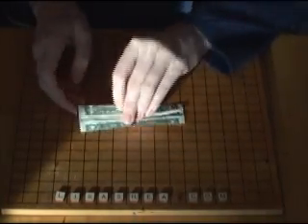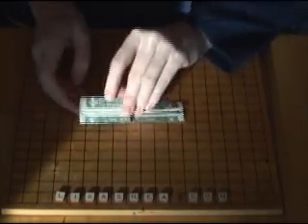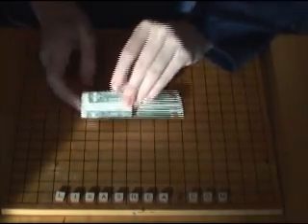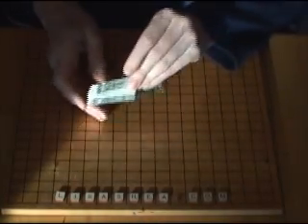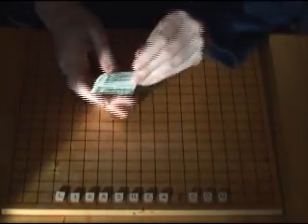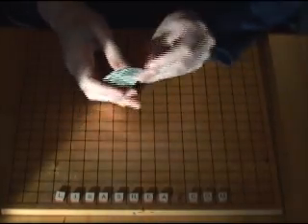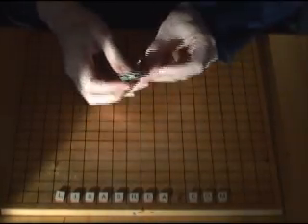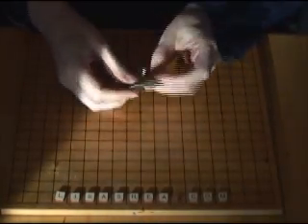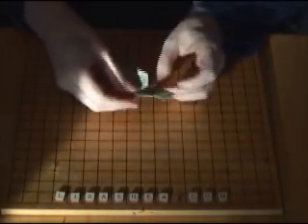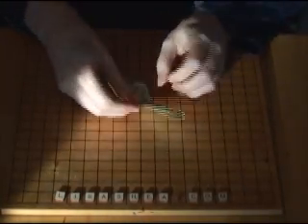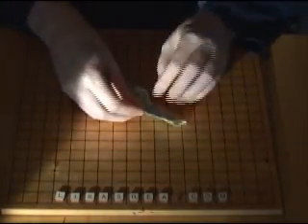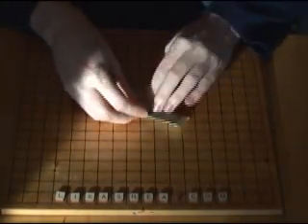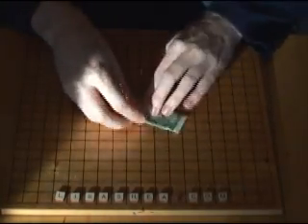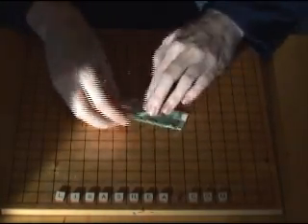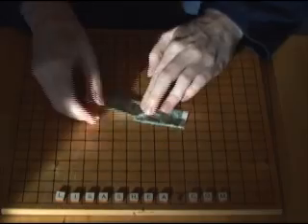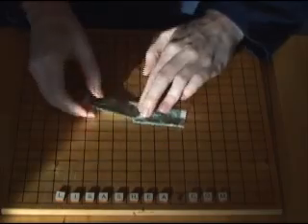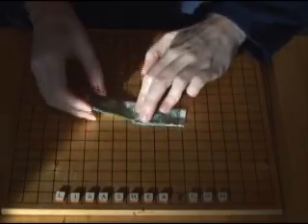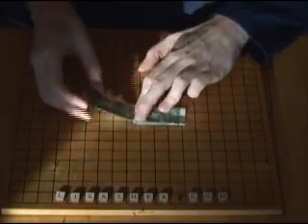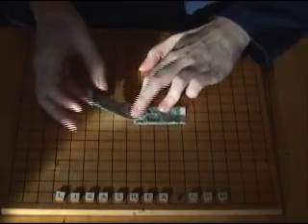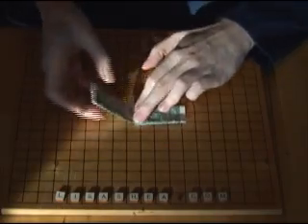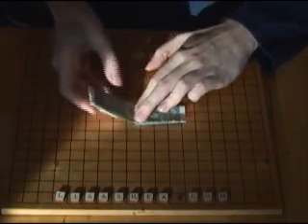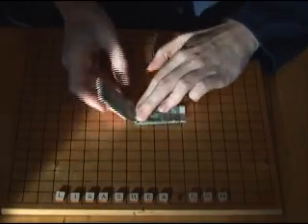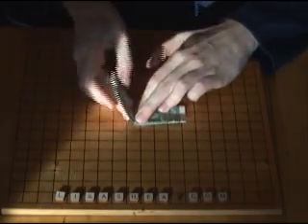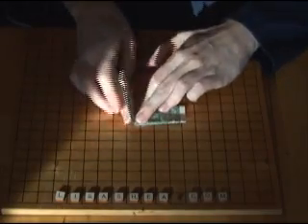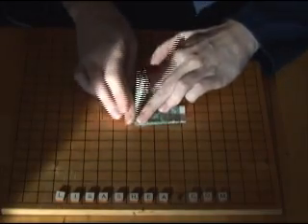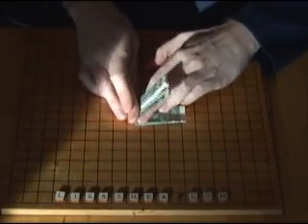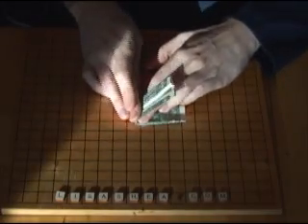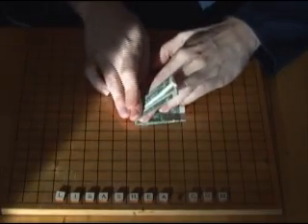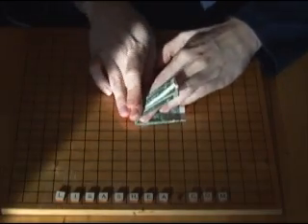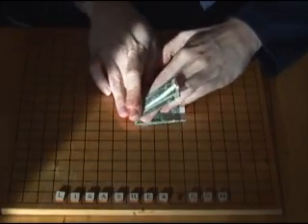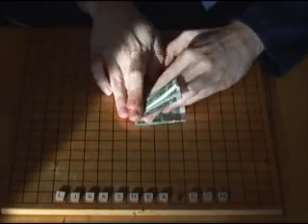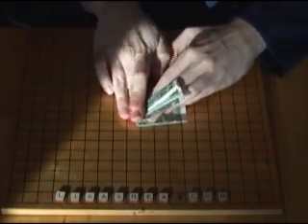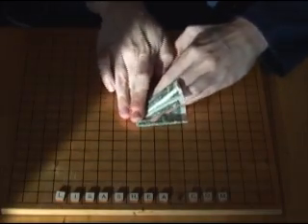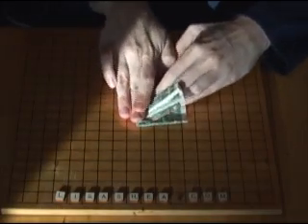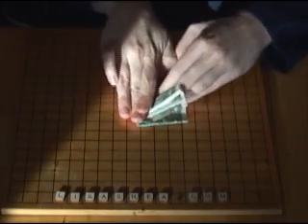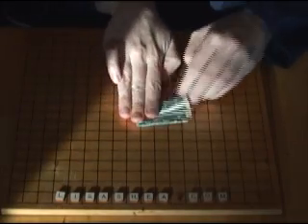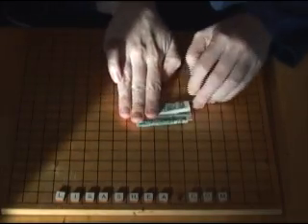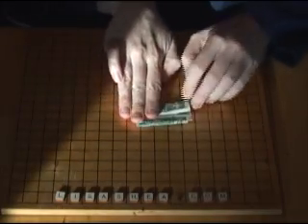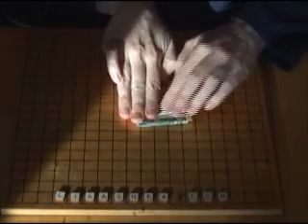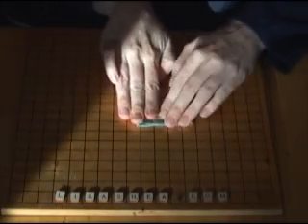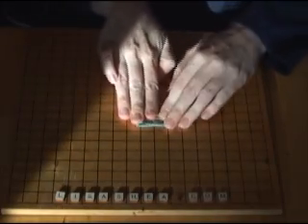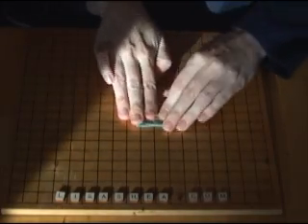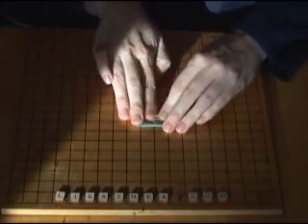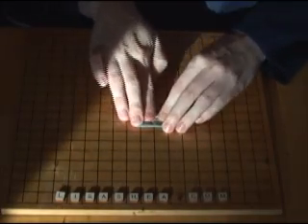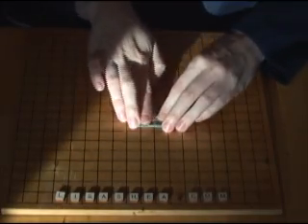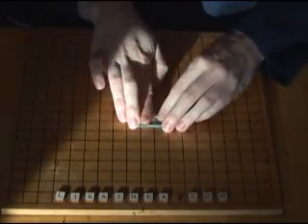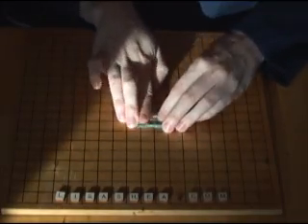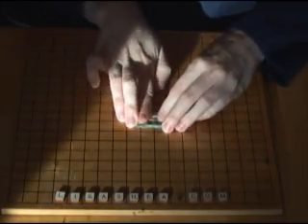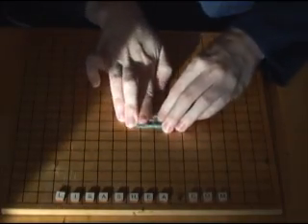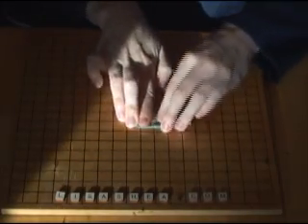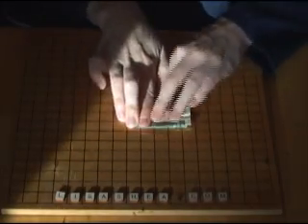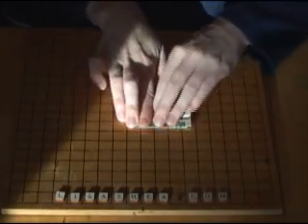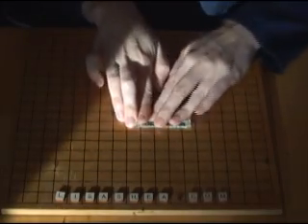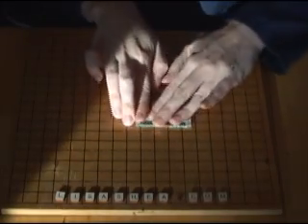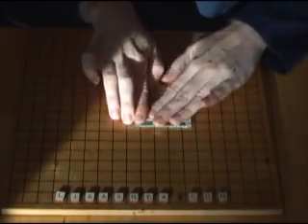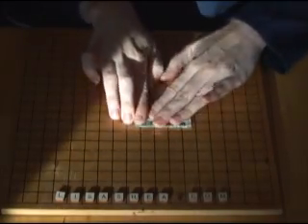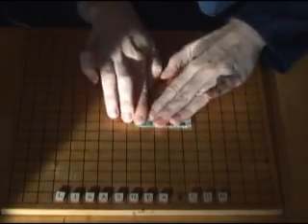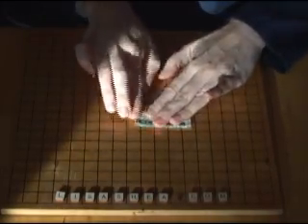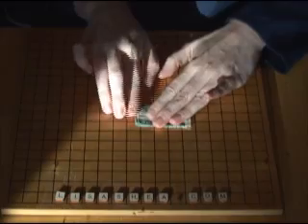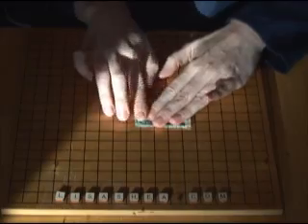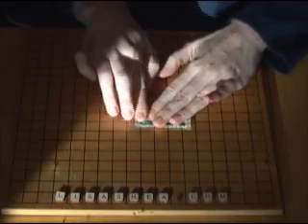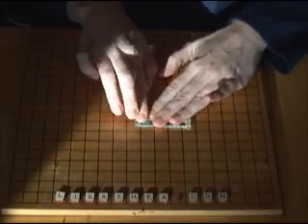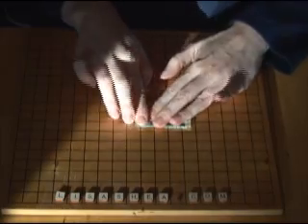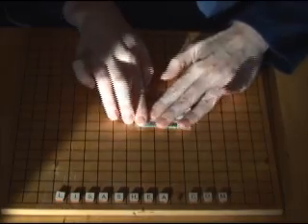Then you turn it over and do the same thing. Pull the part that was over on one side and pull it over to the other side and make it nice and flat.